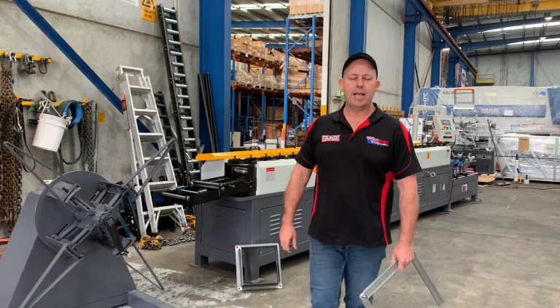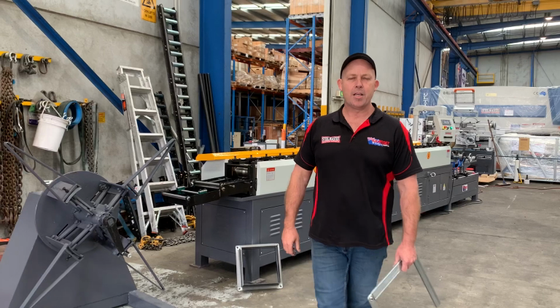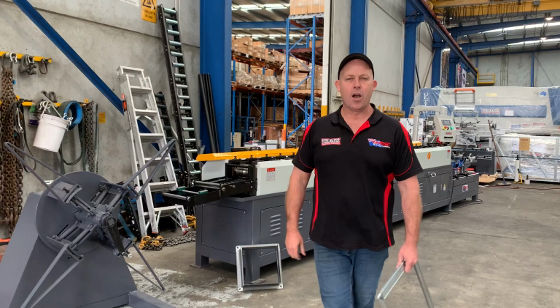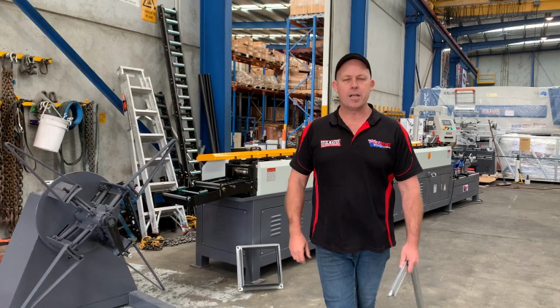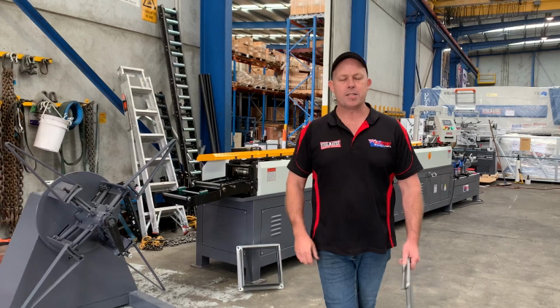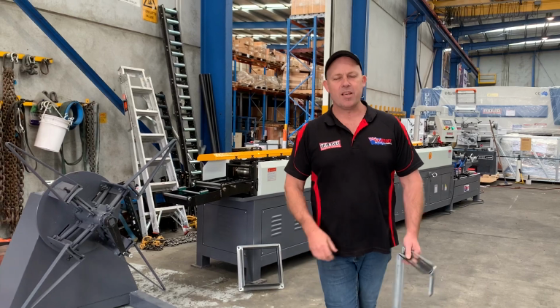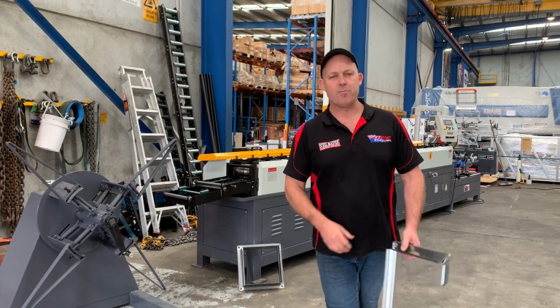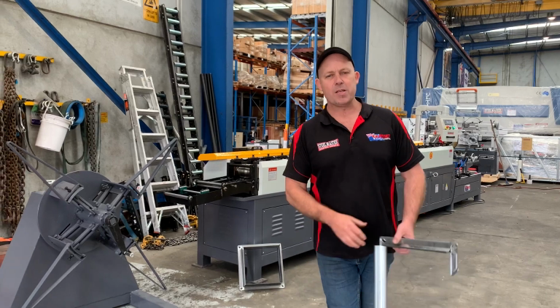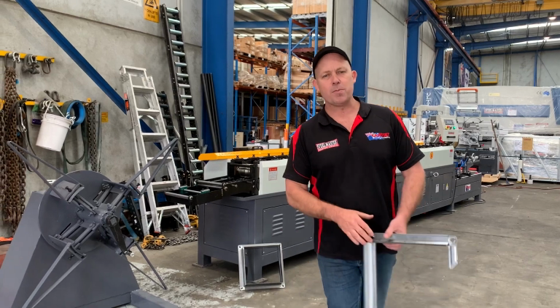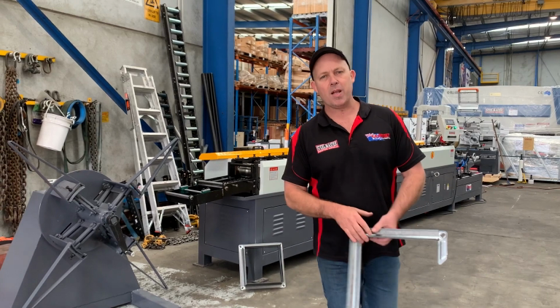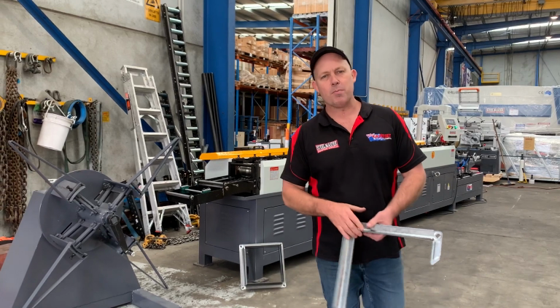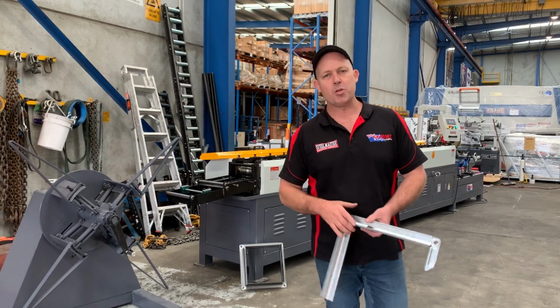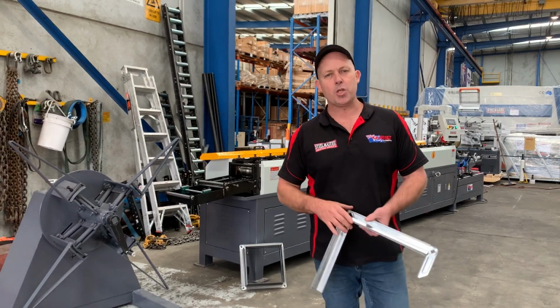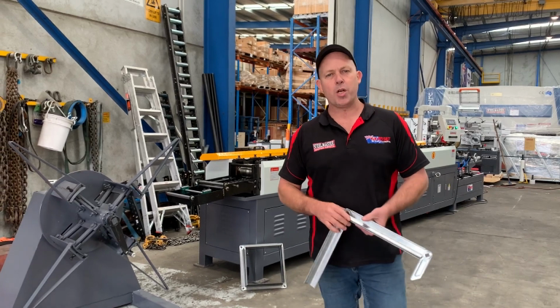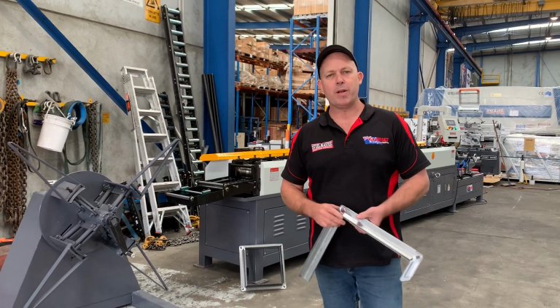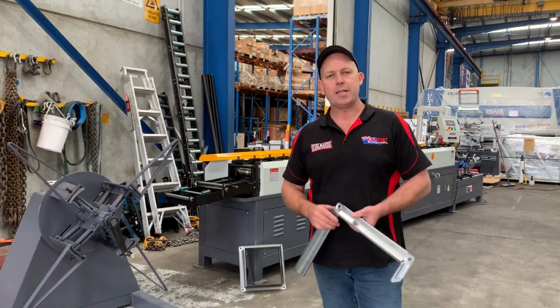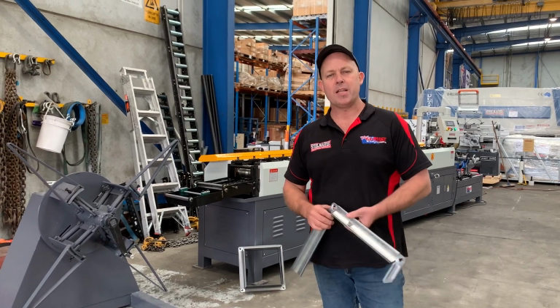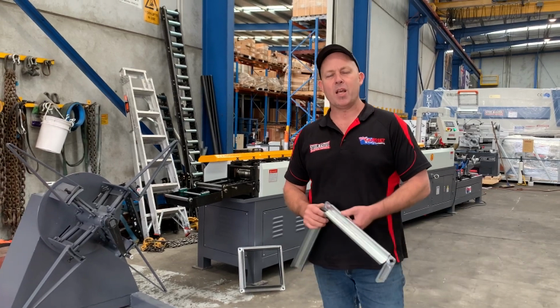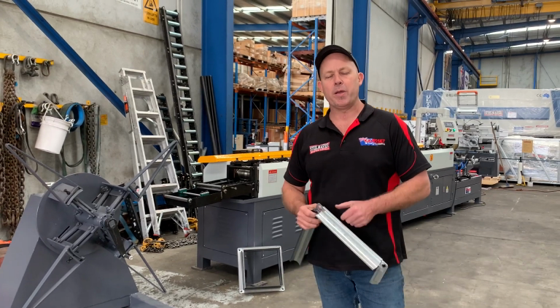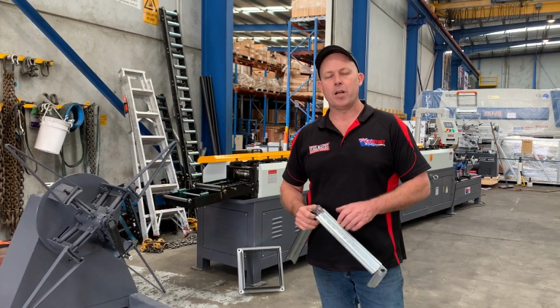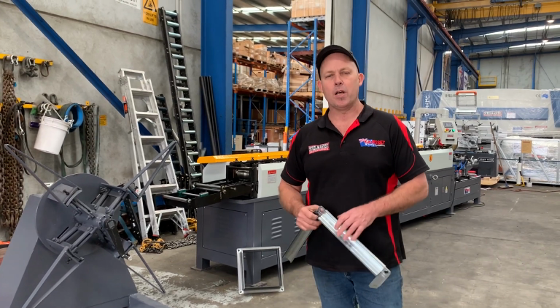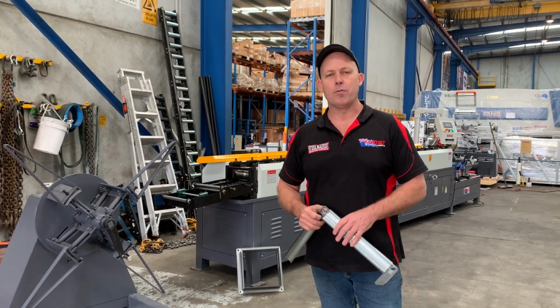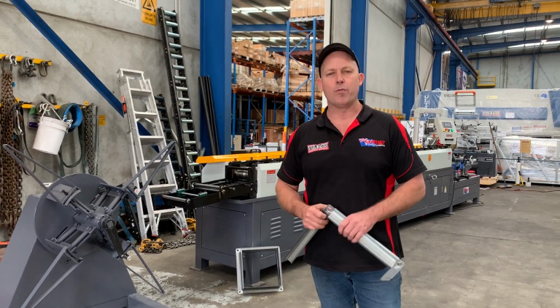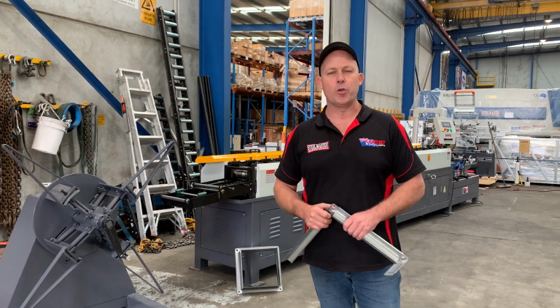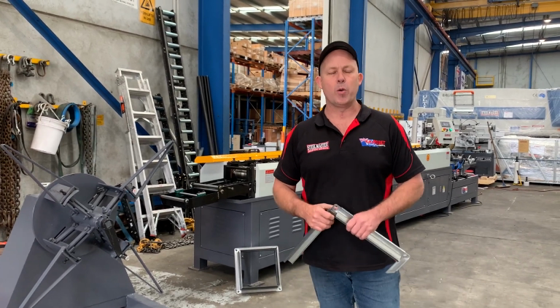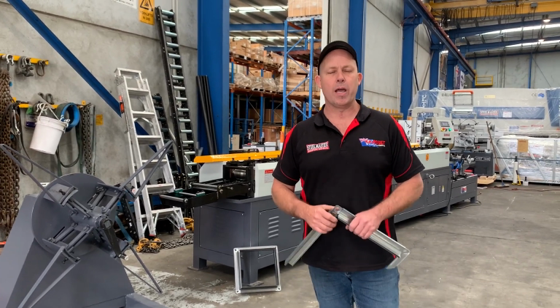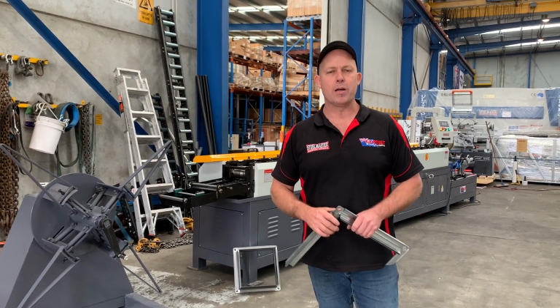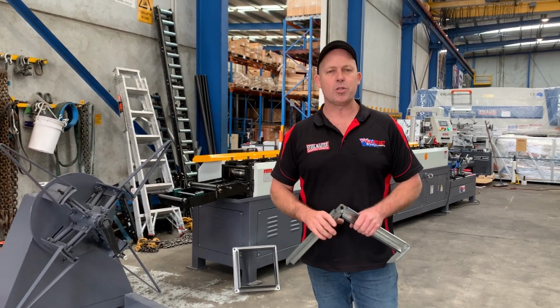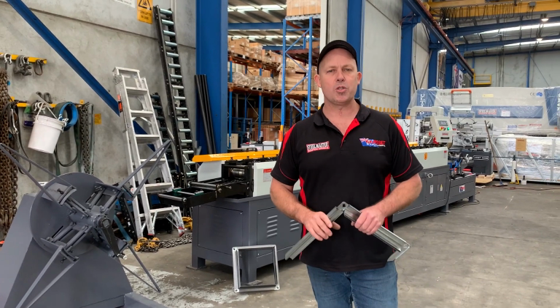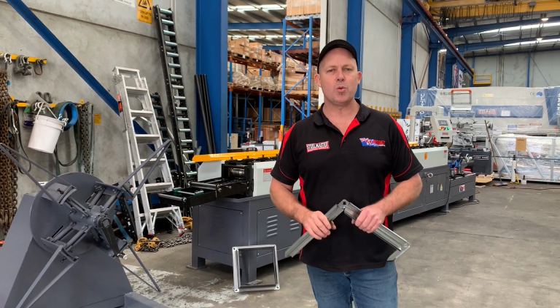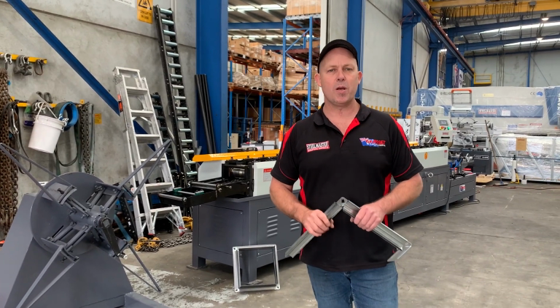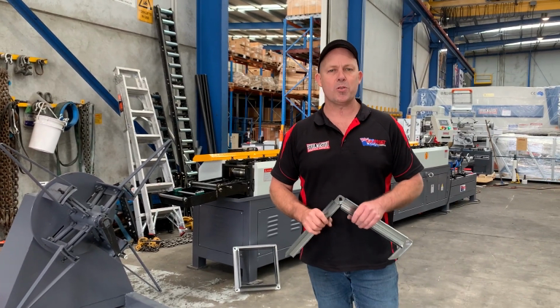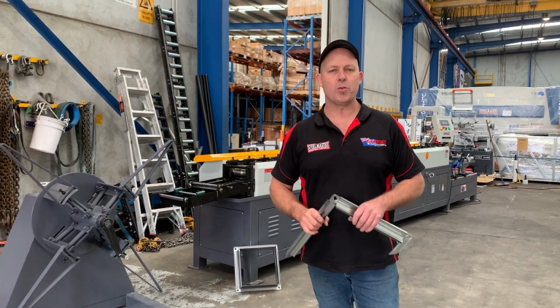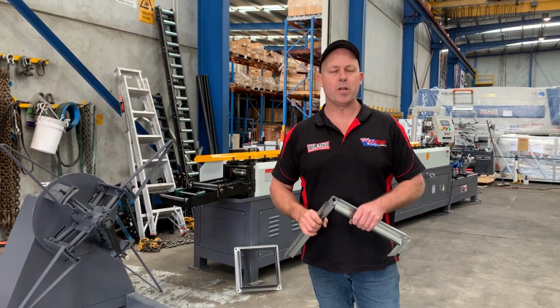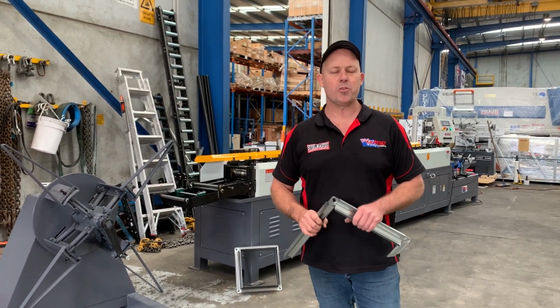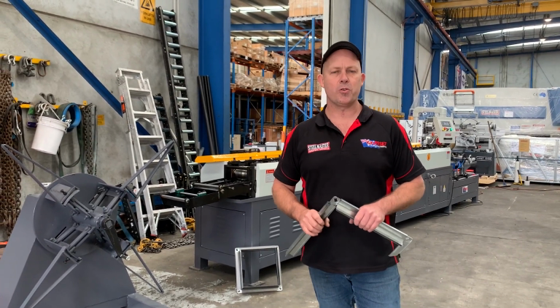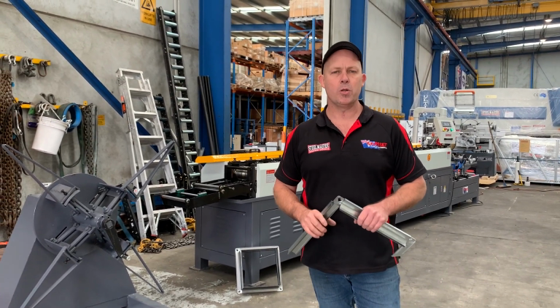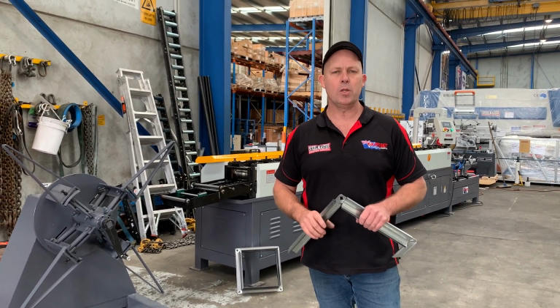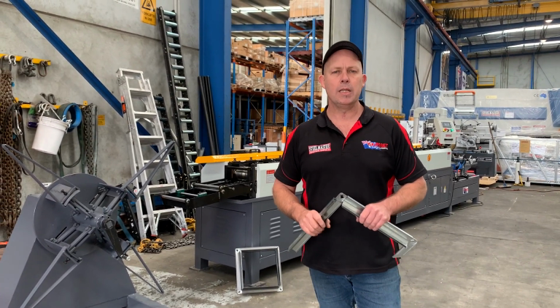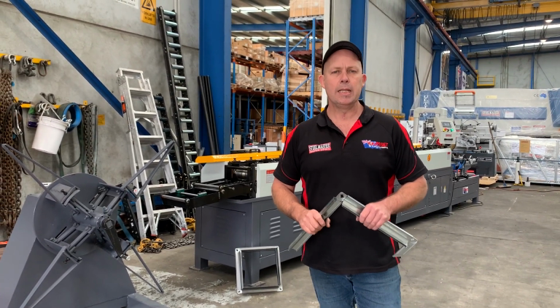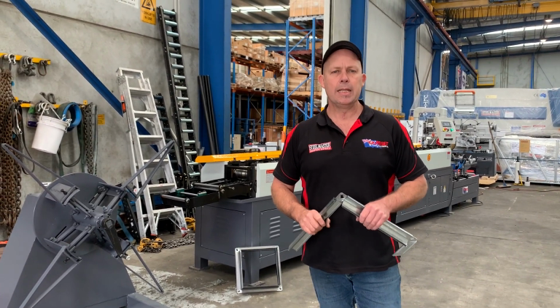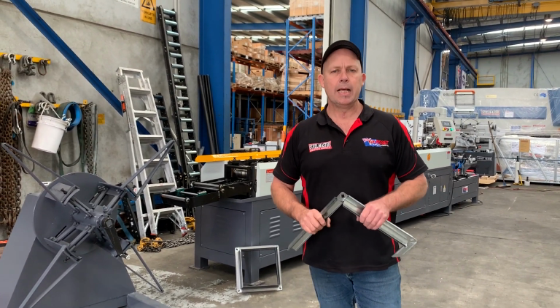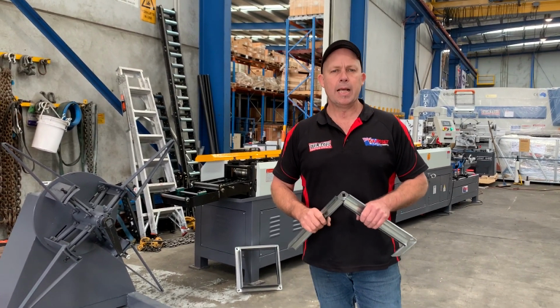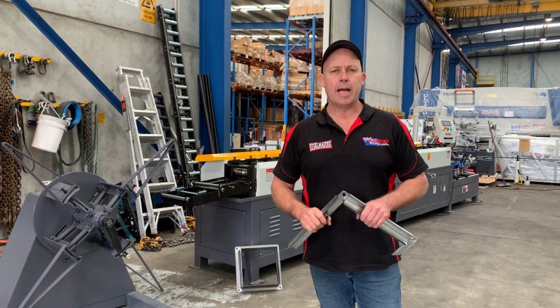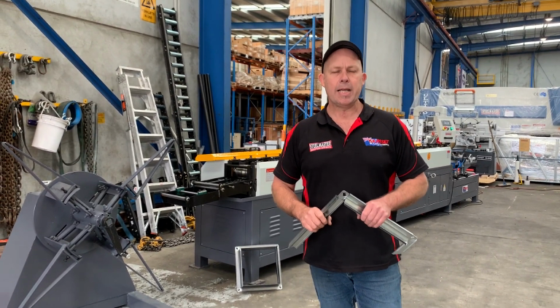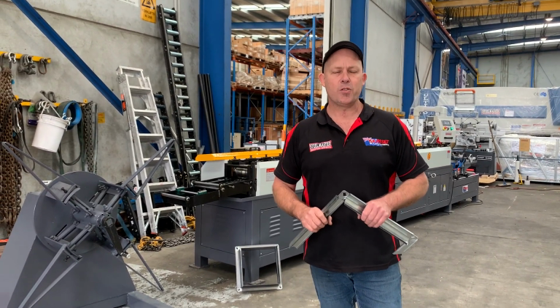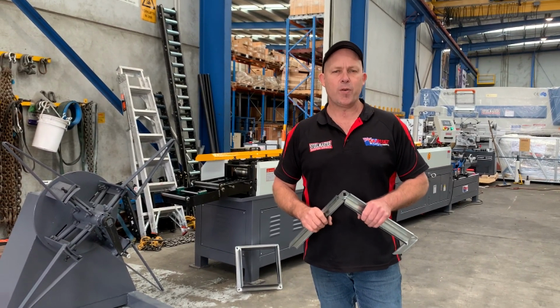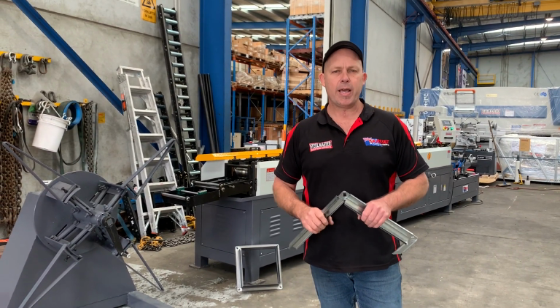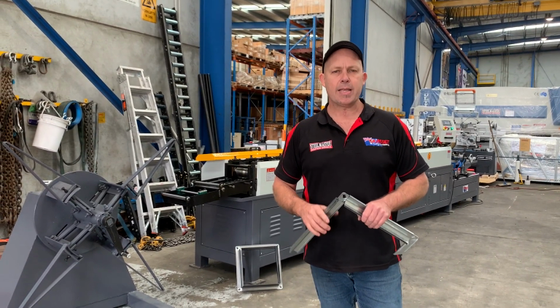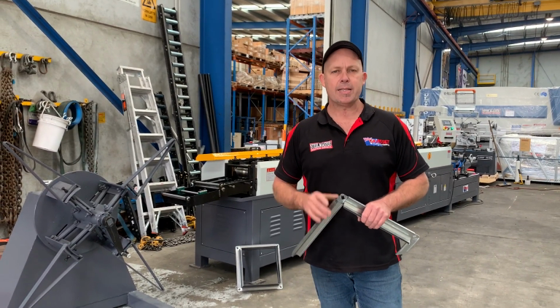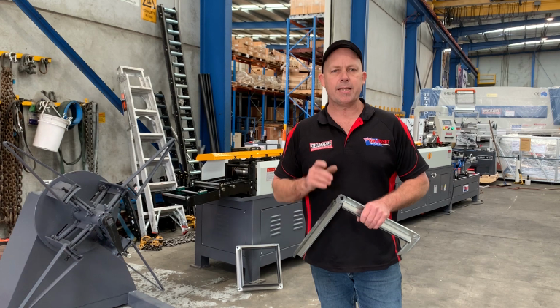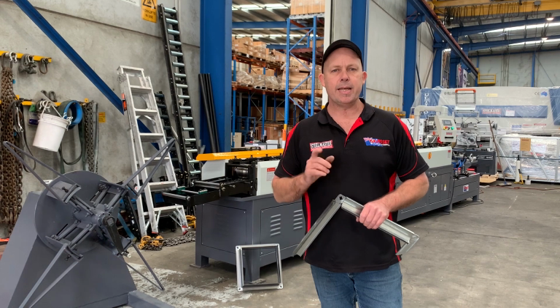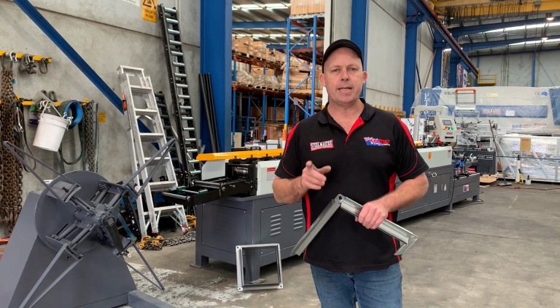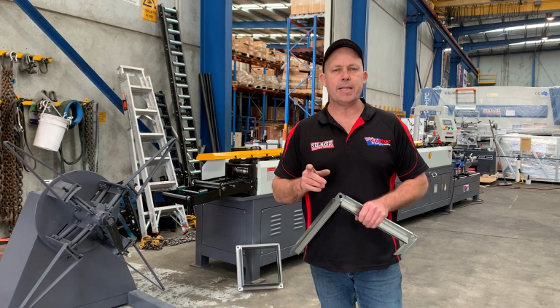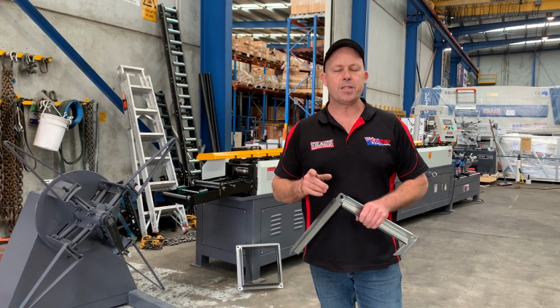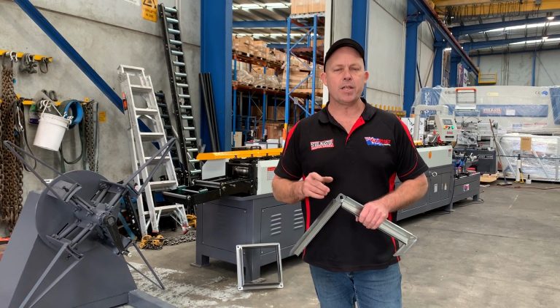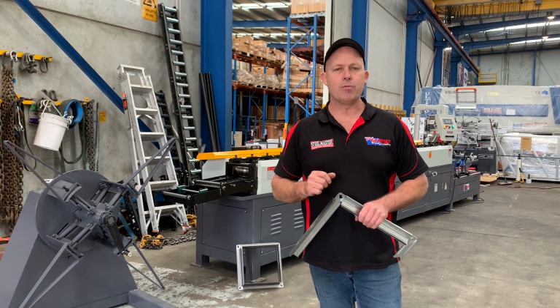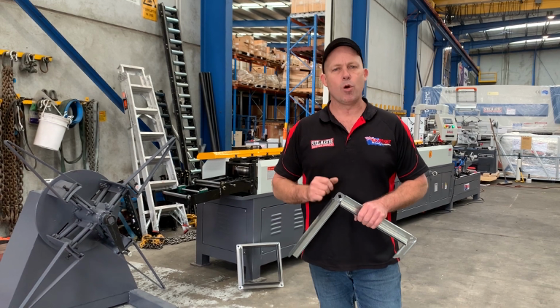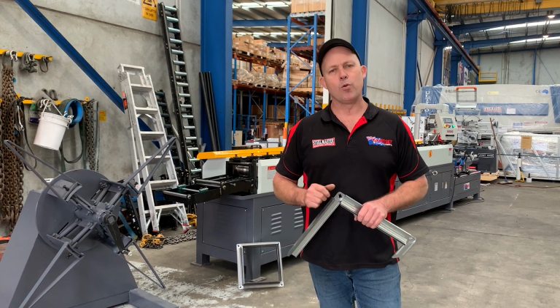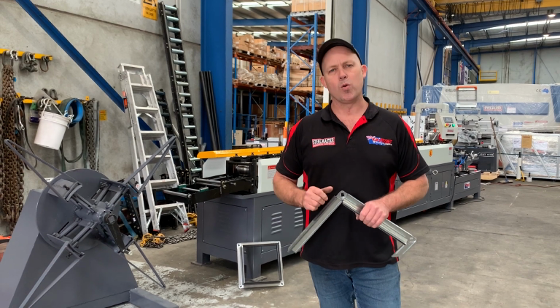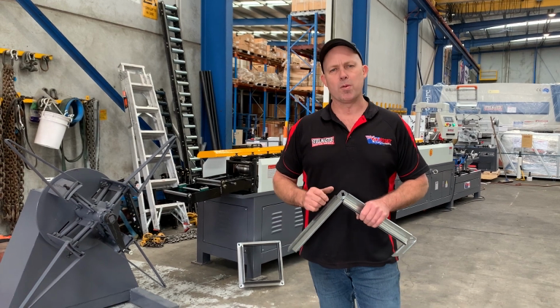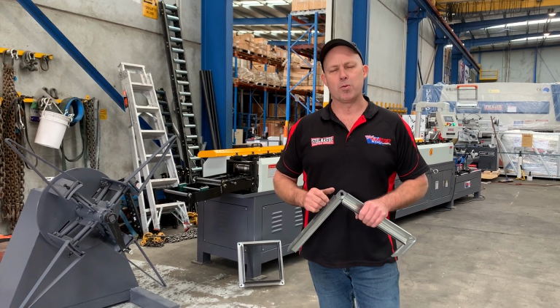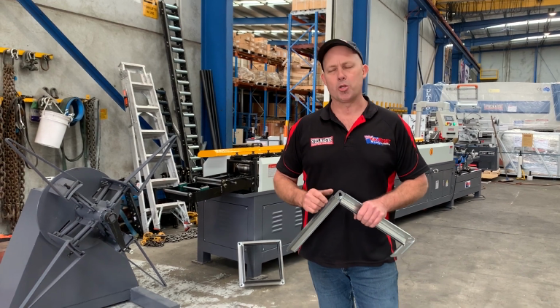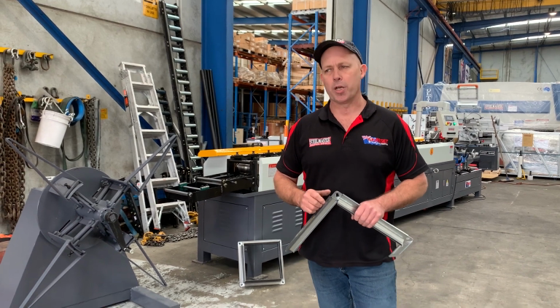Hey guys, Dave from Master Flat Machinery. Today we're going to overview our Steelmaster Industrial HVAC TDC roll forming machine.